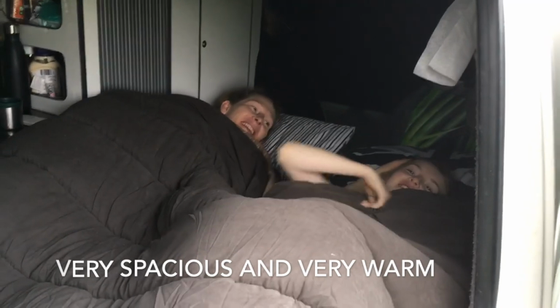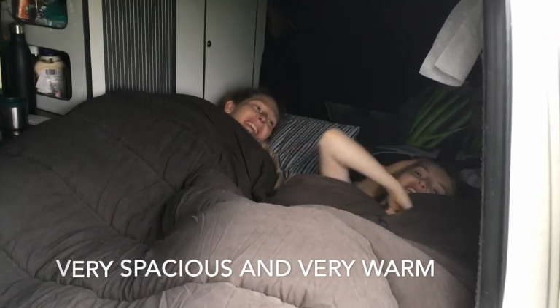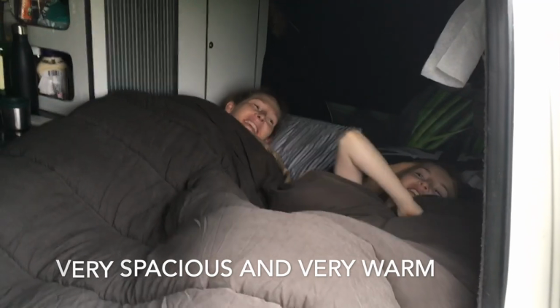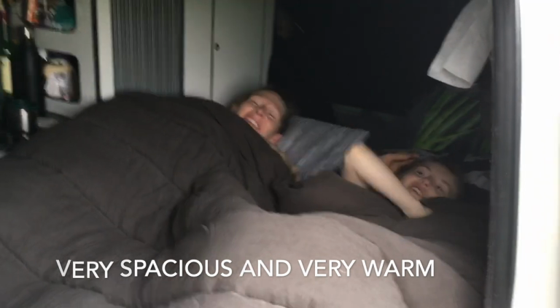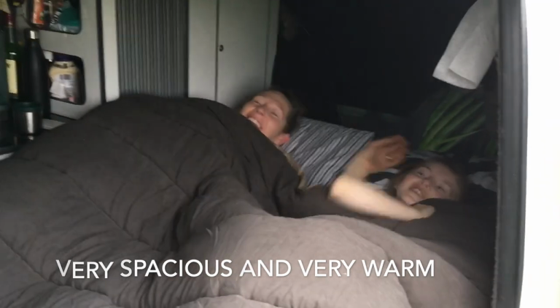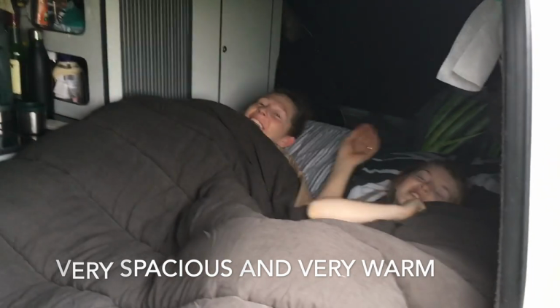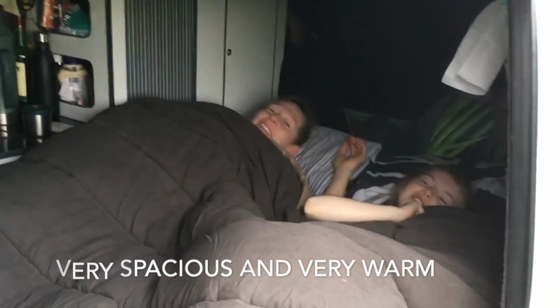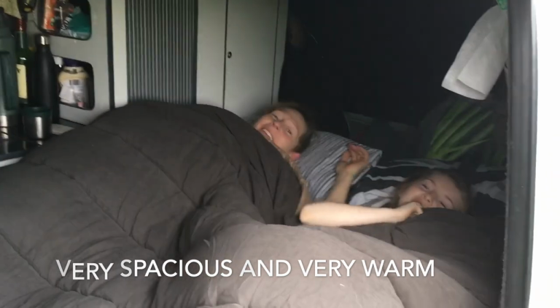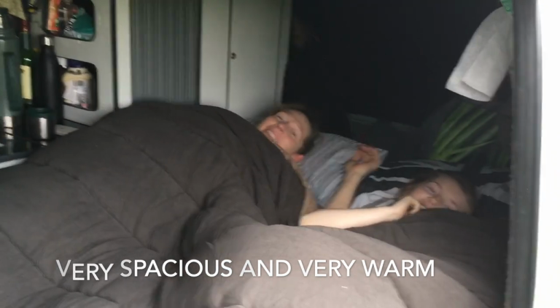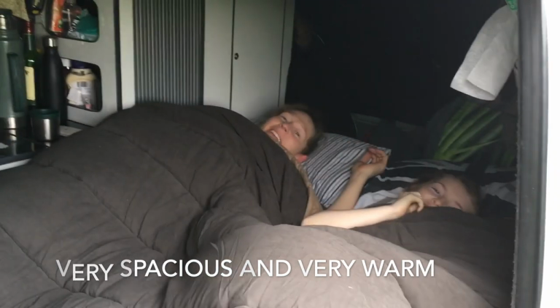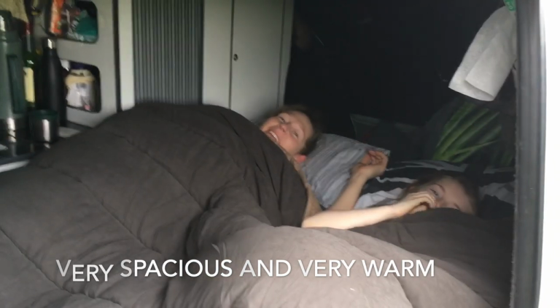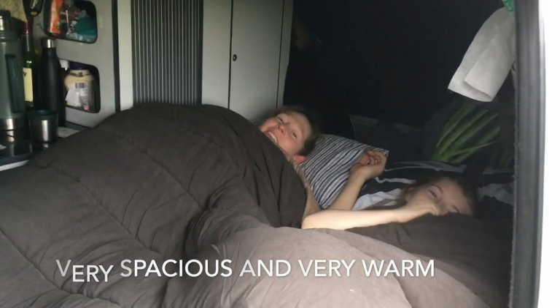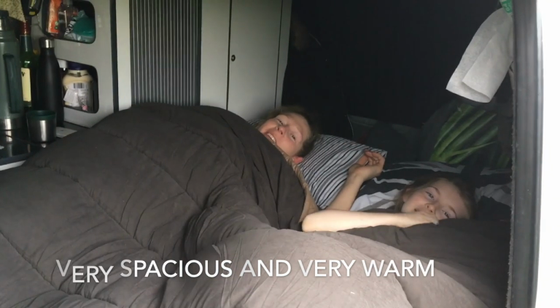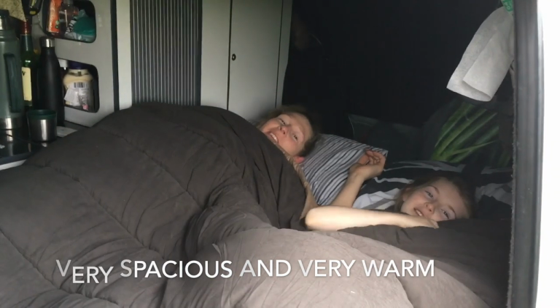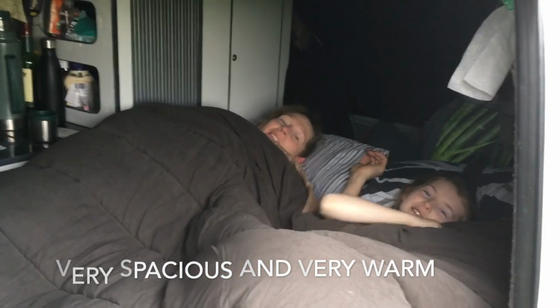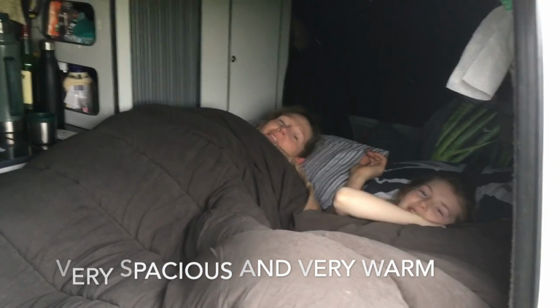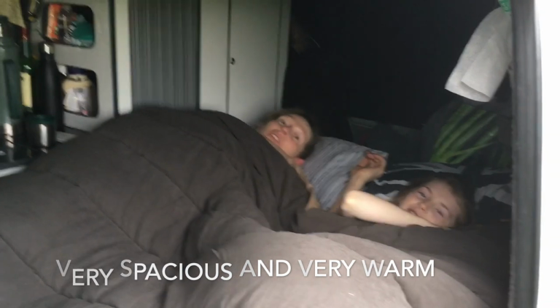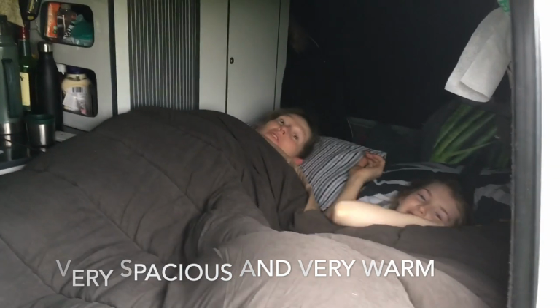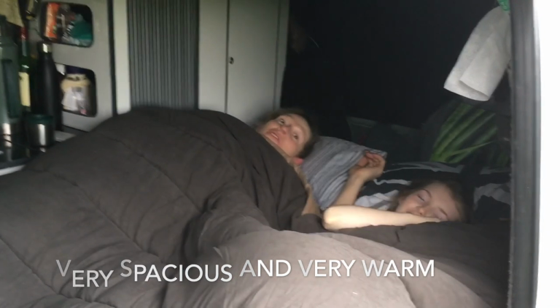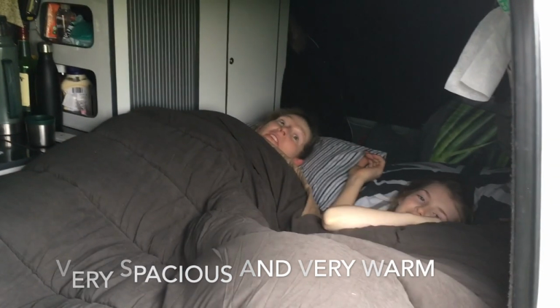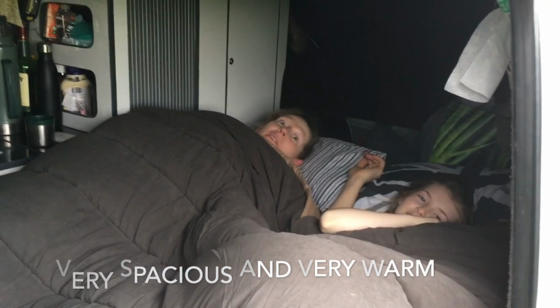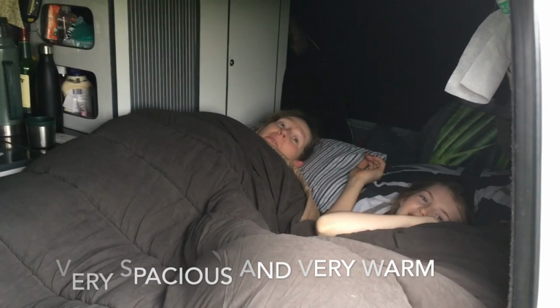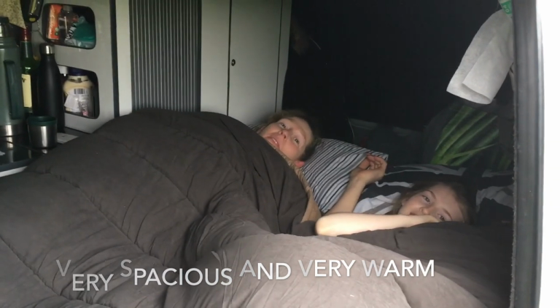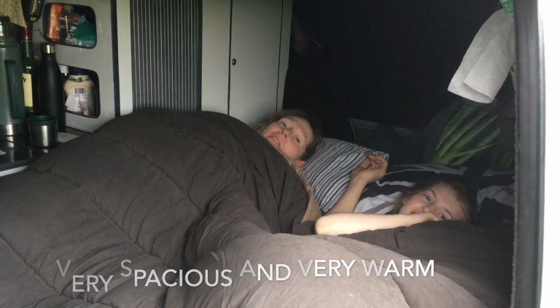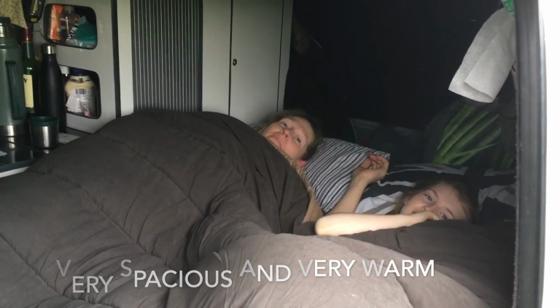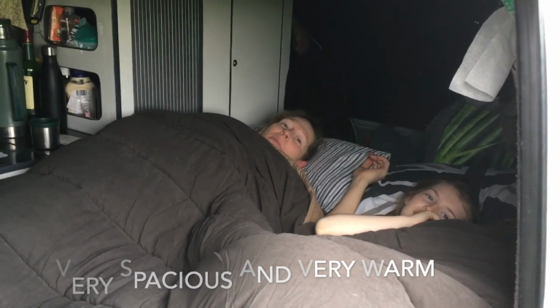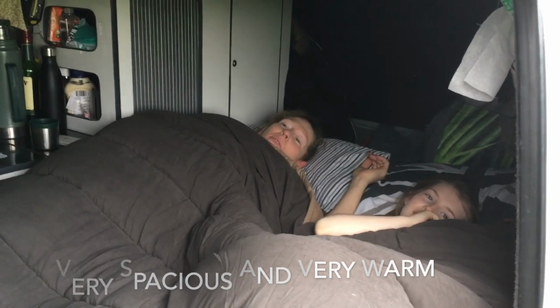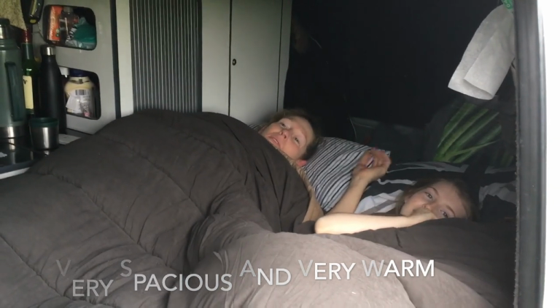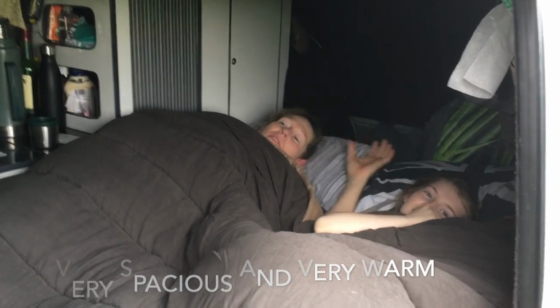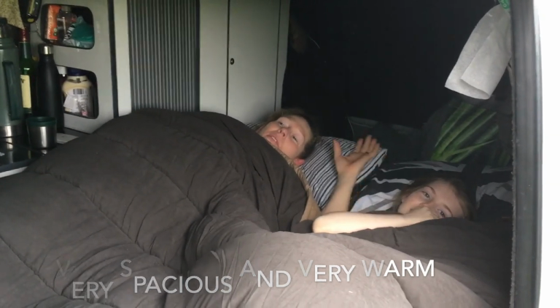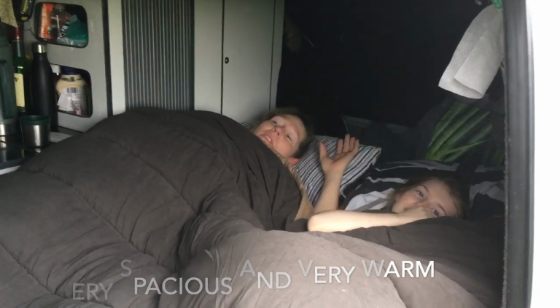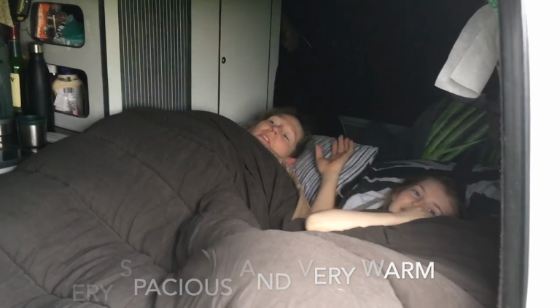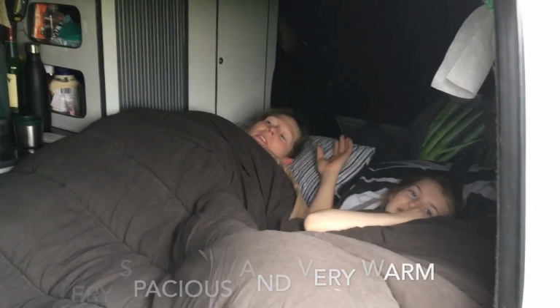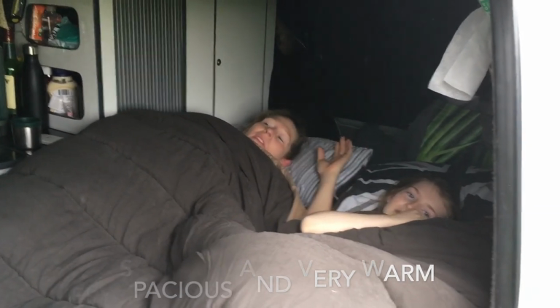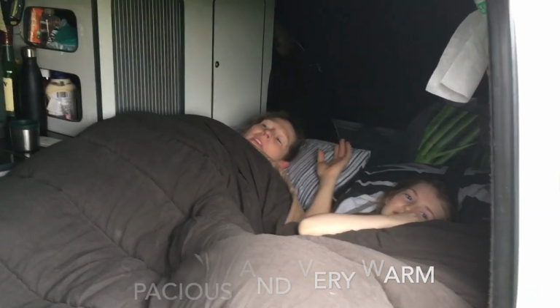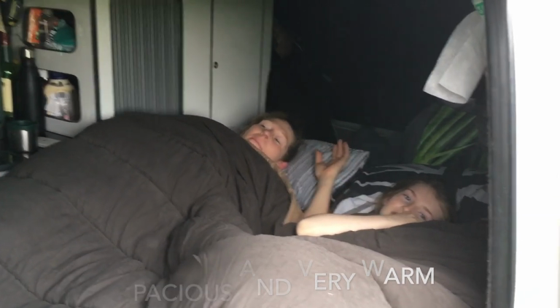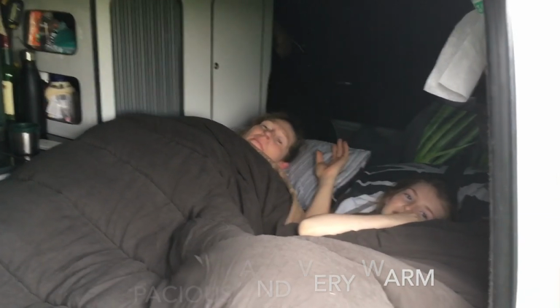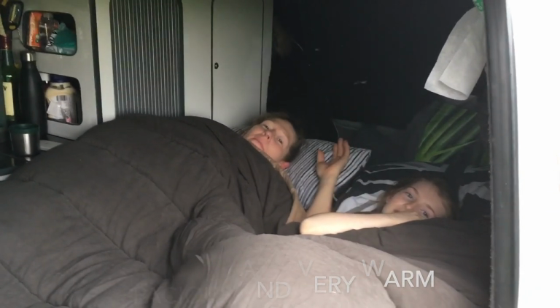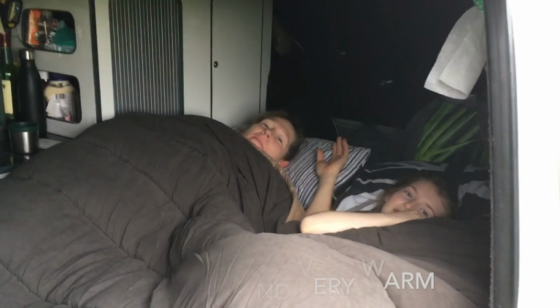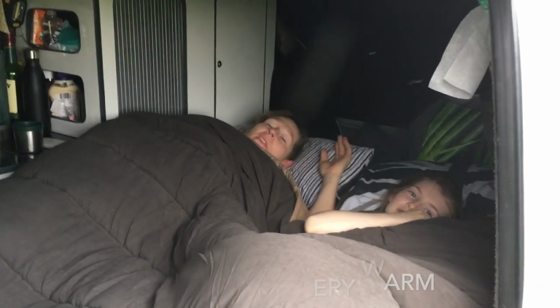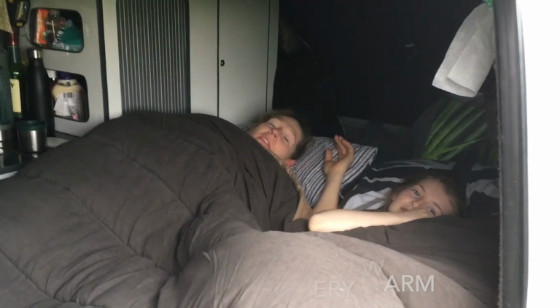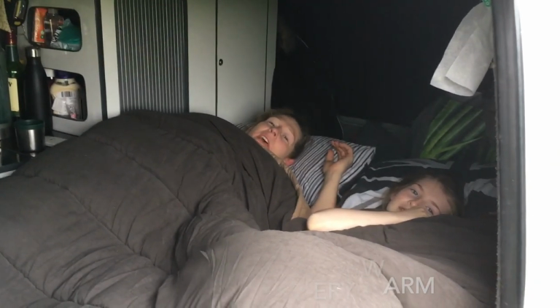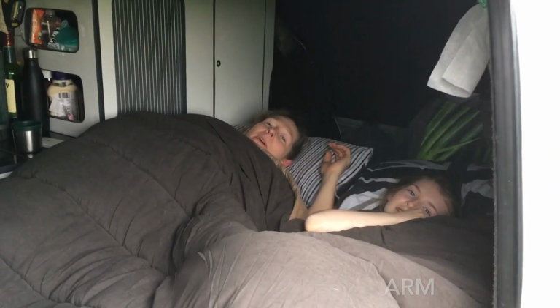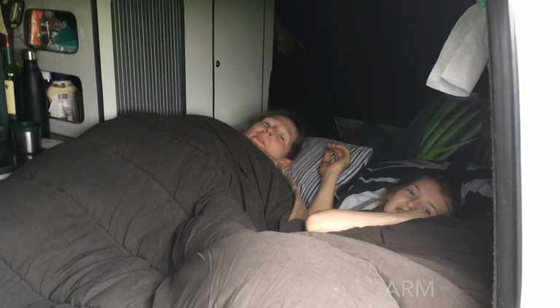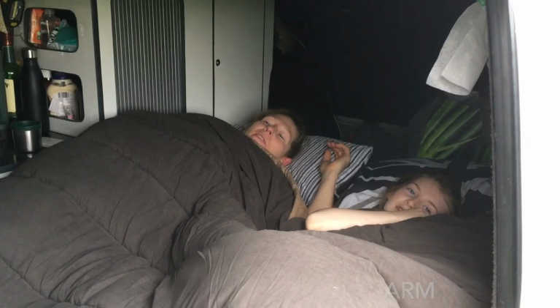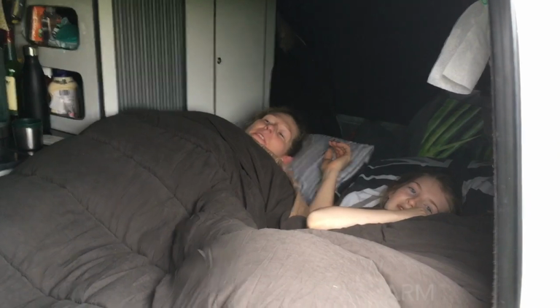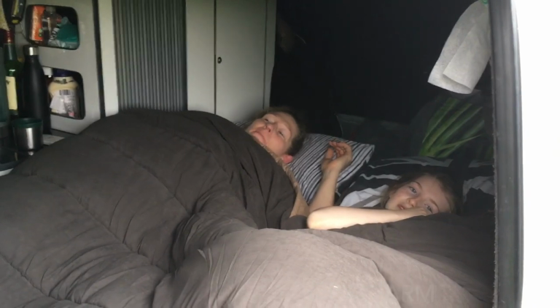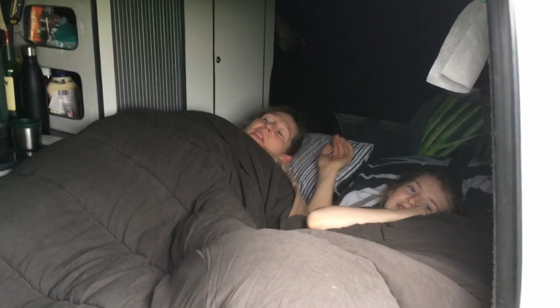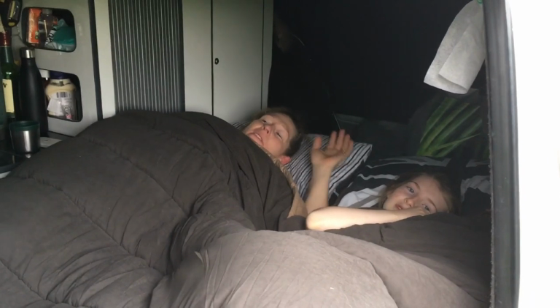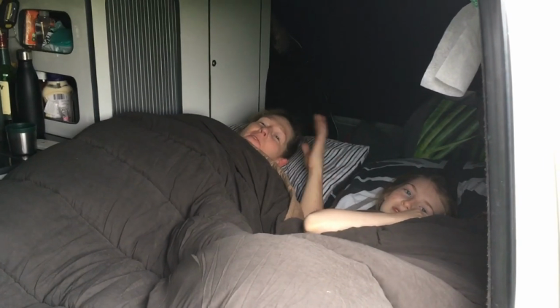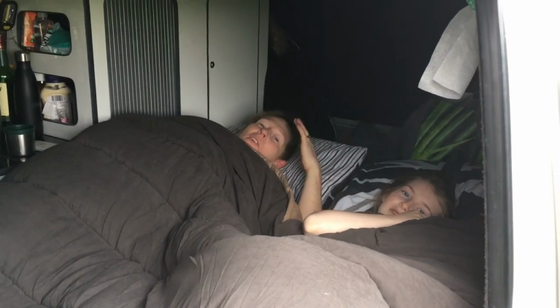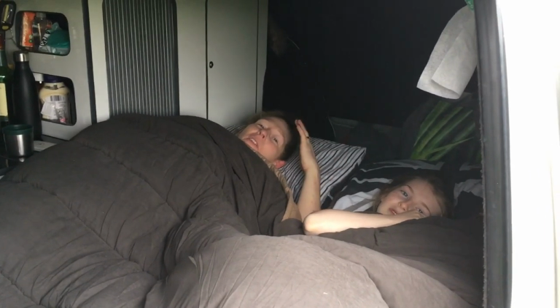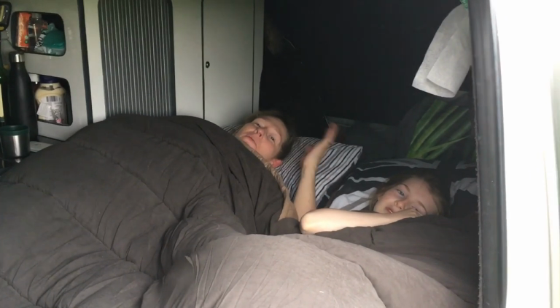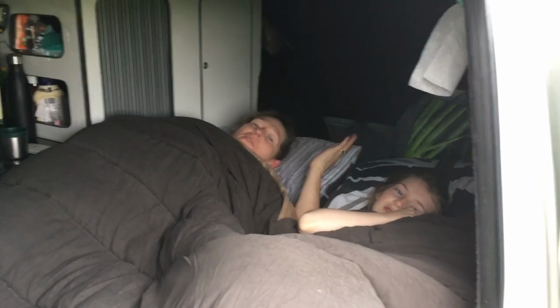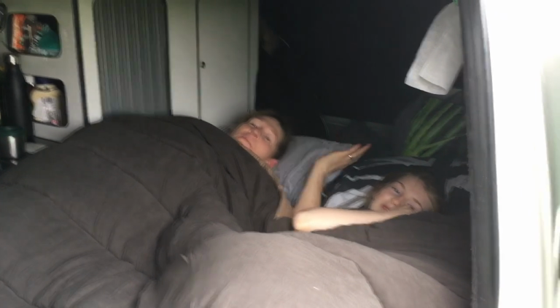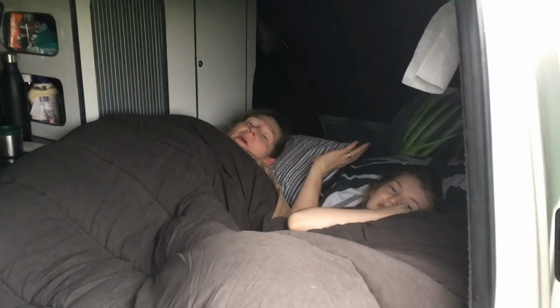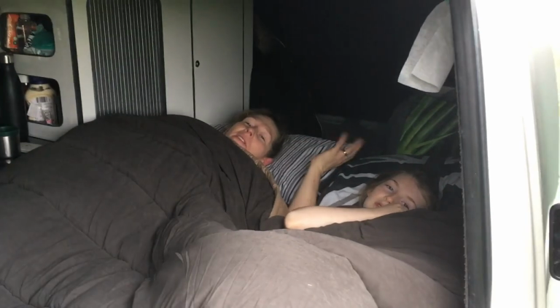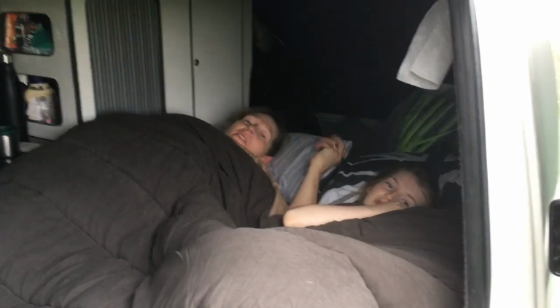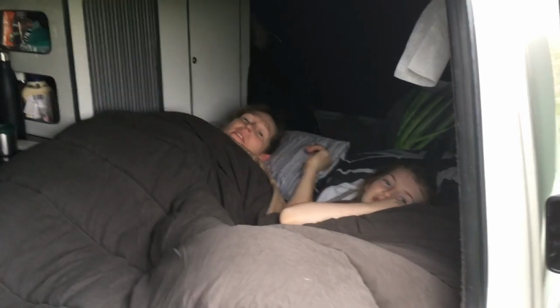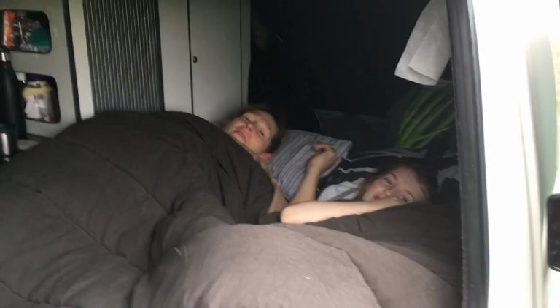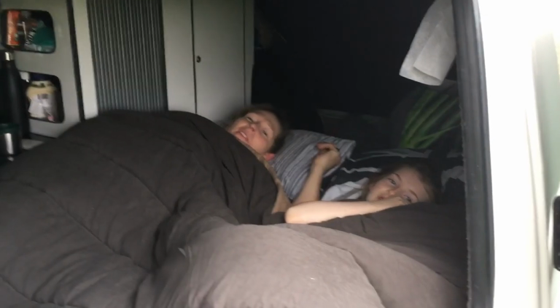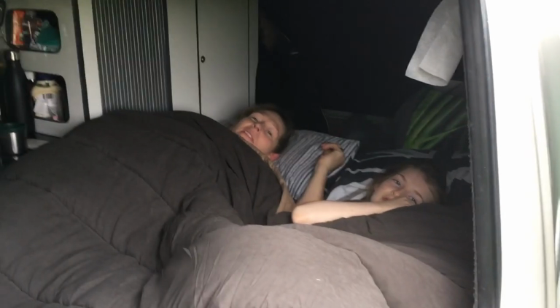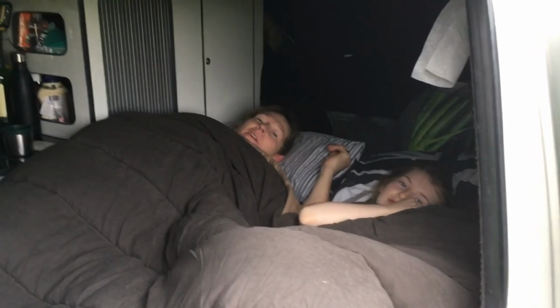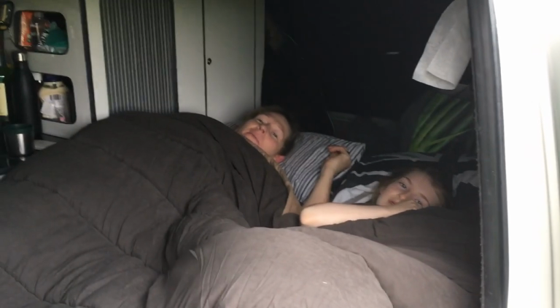How much are they? Not cheap, but worth it. Yeah, because it means I've got loads of space in the van now.